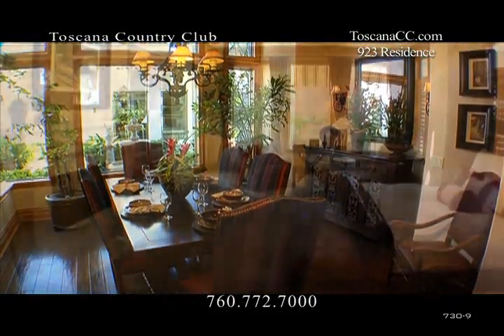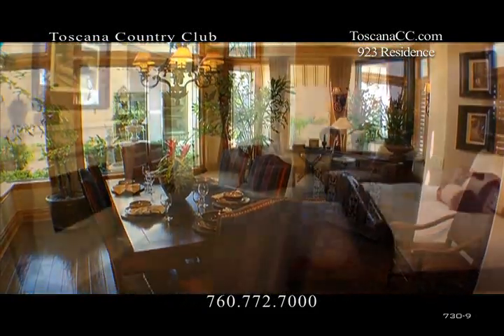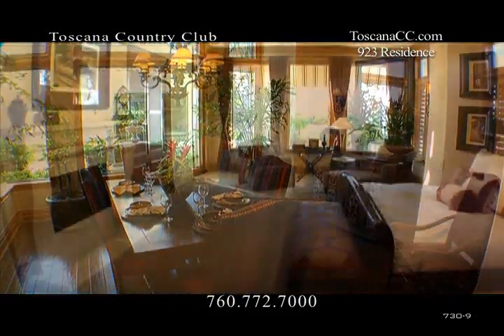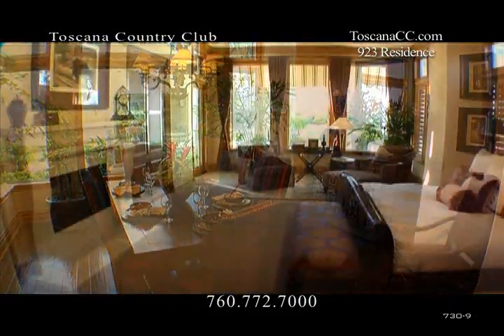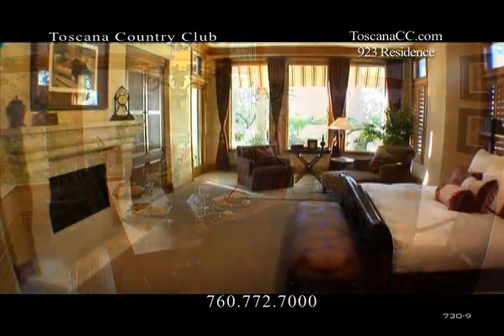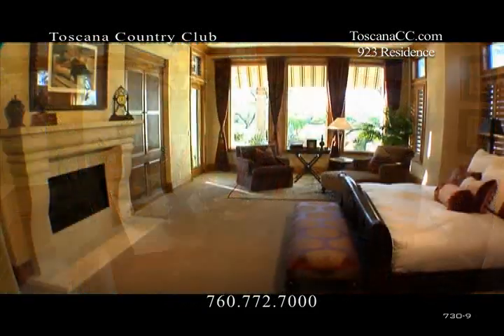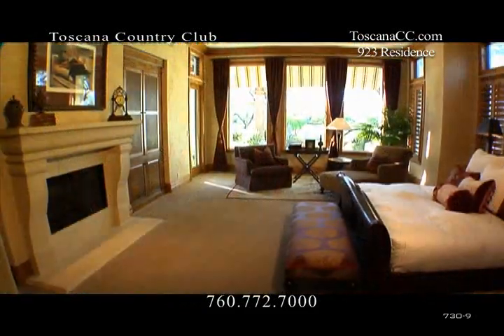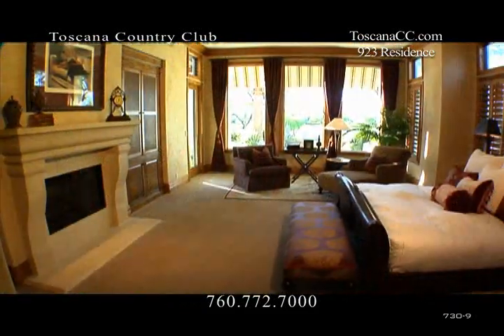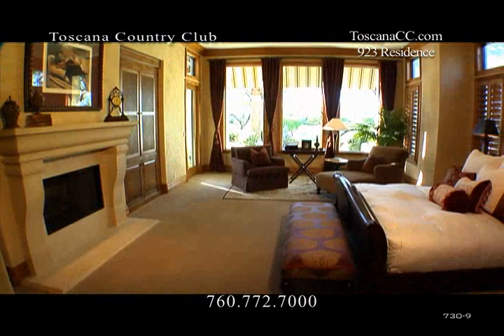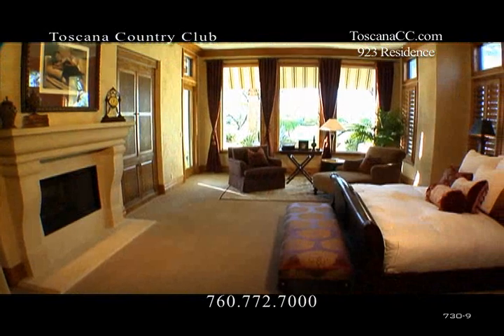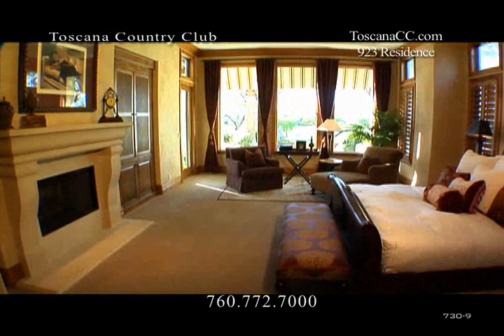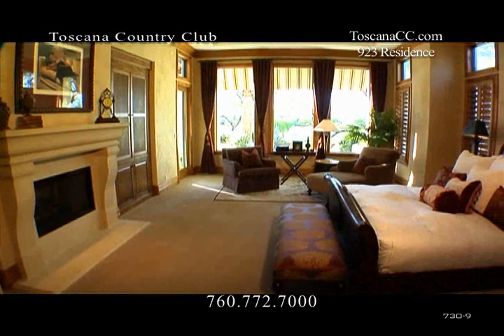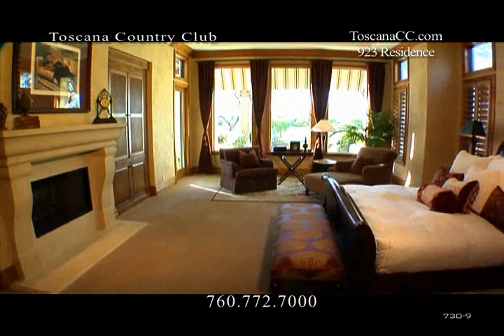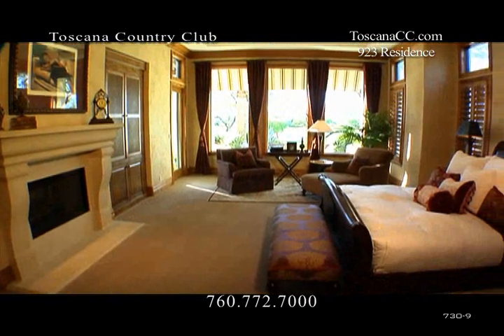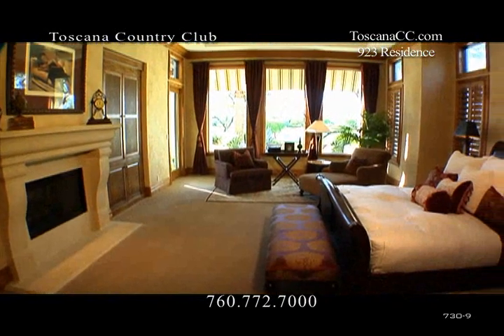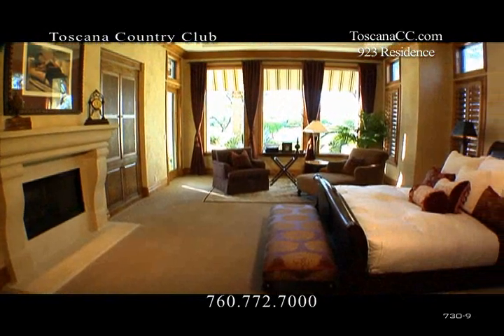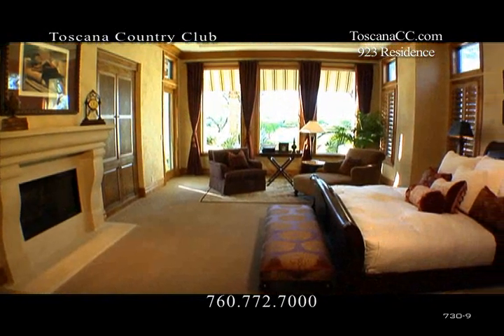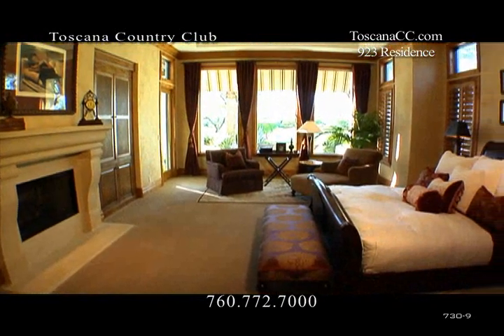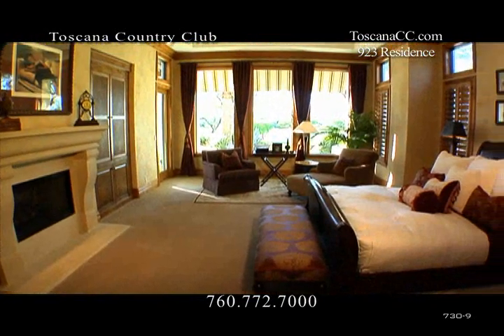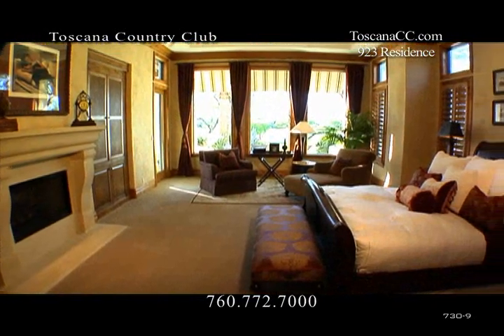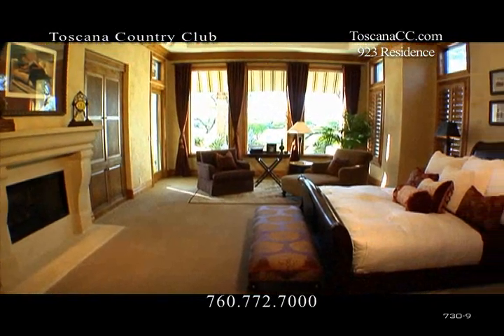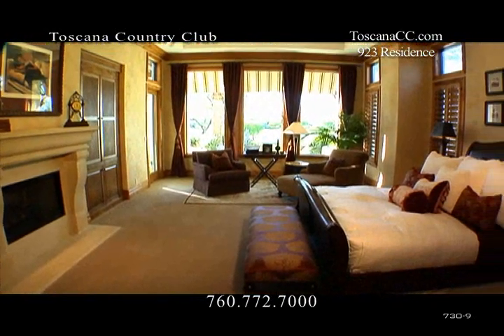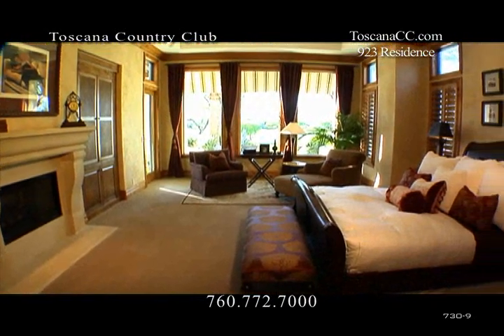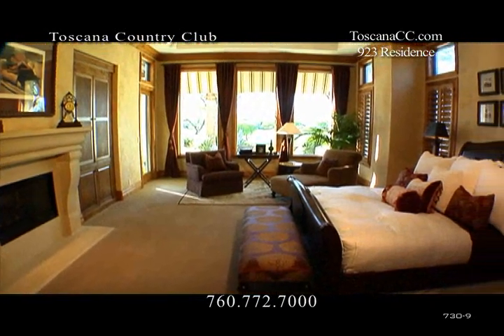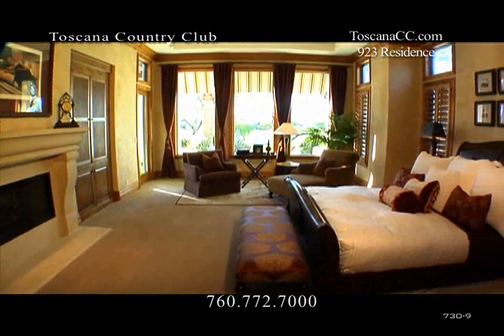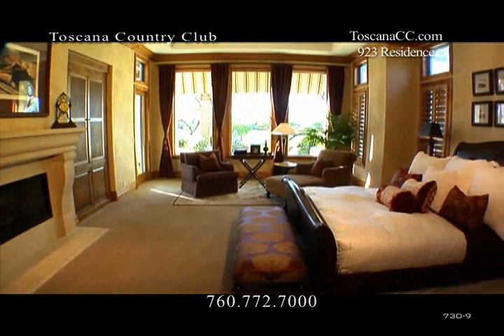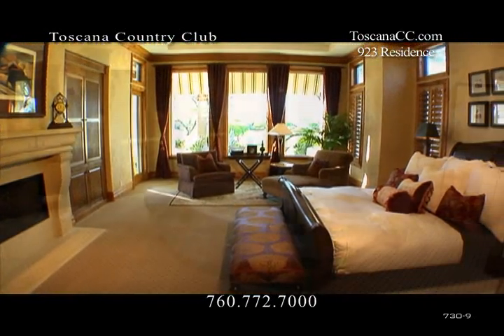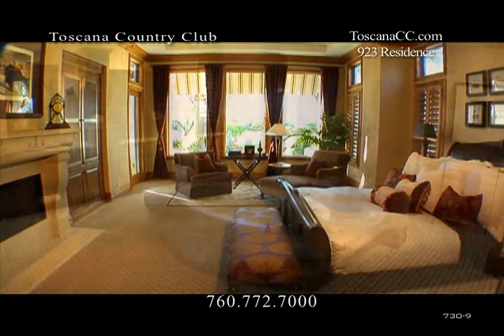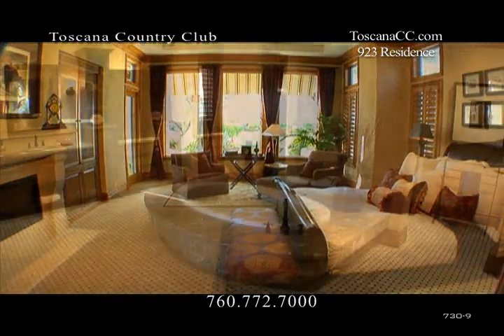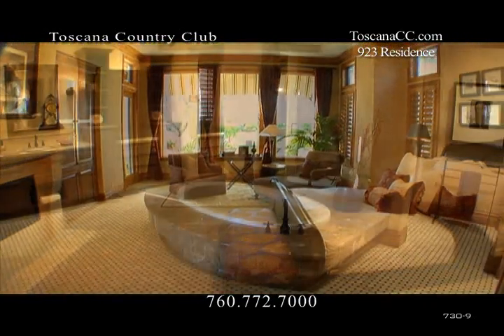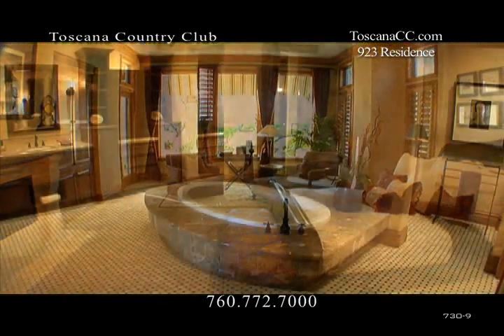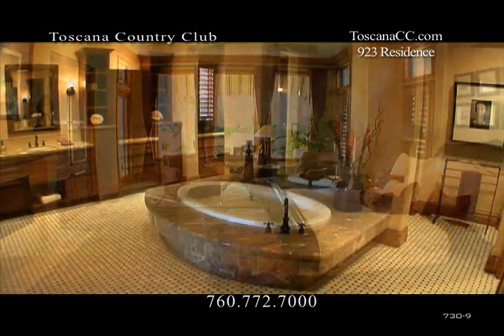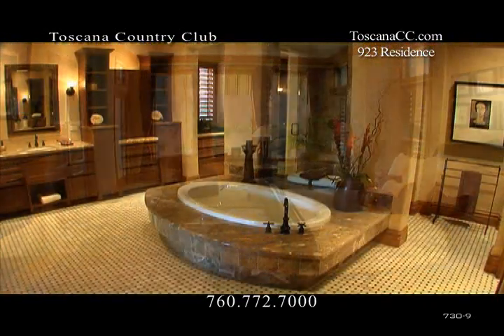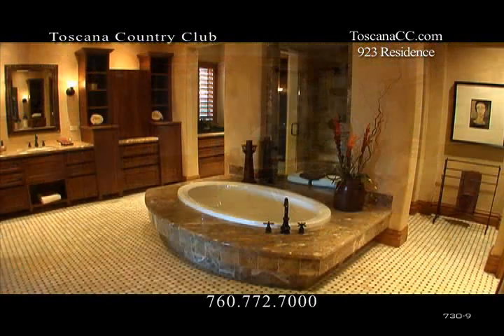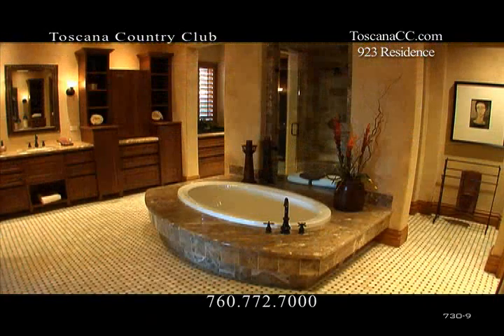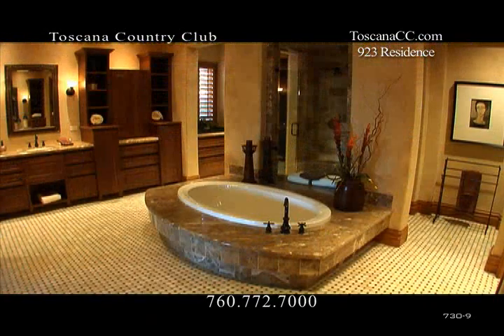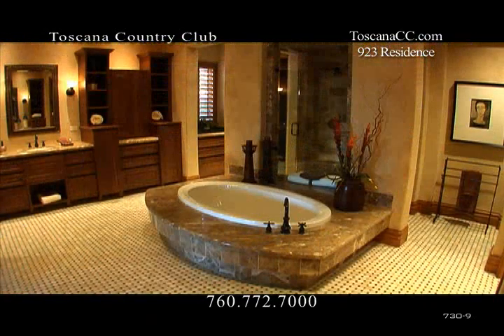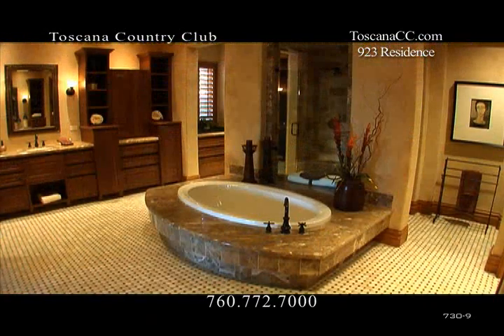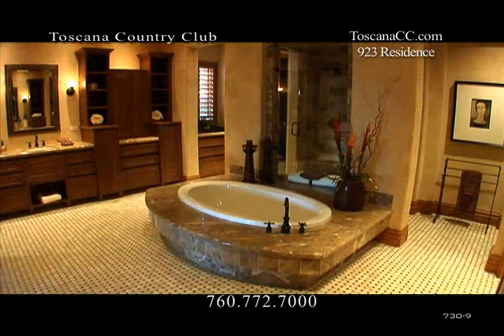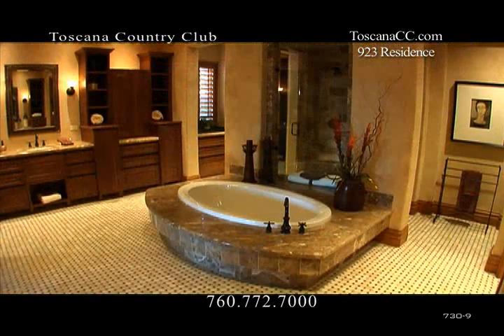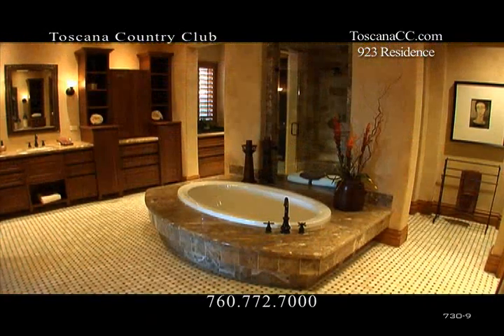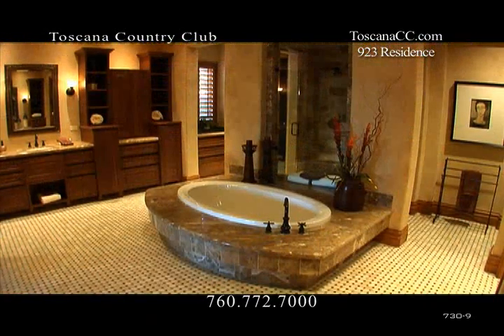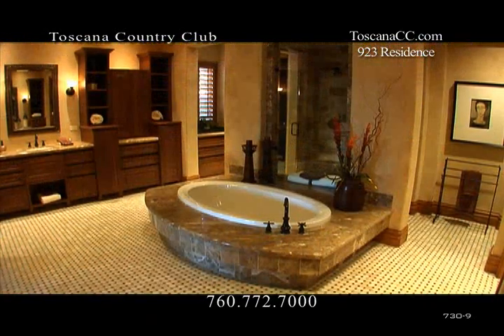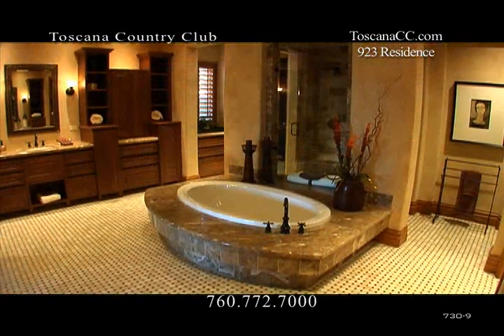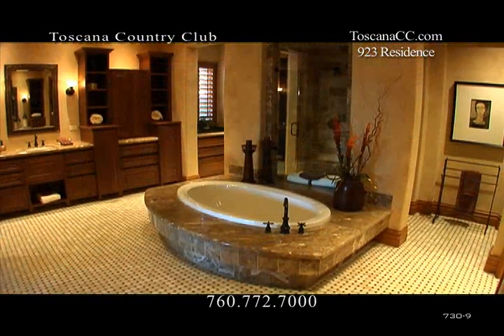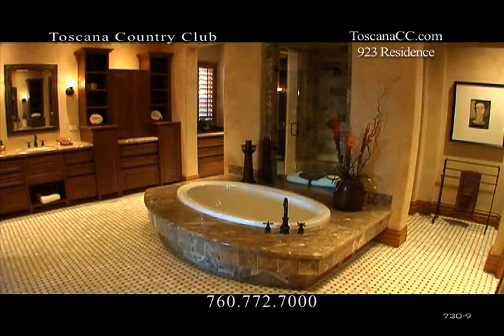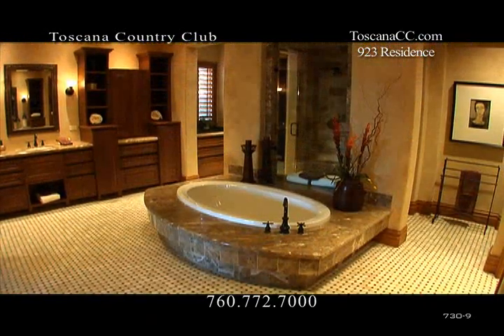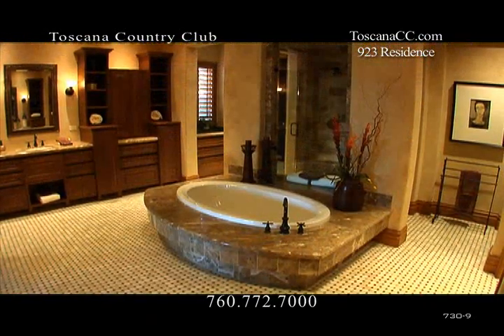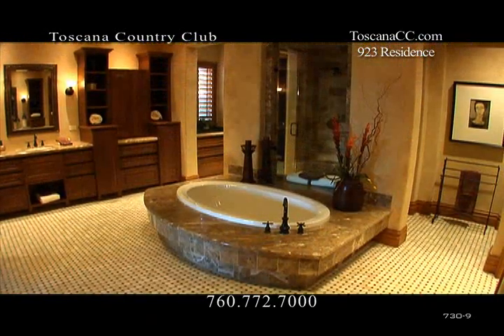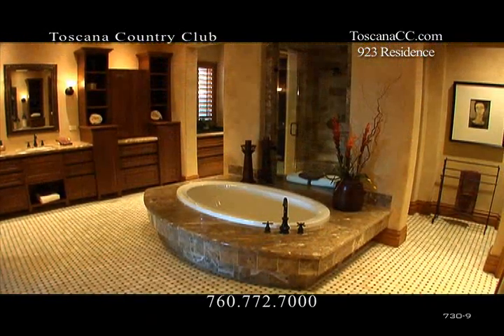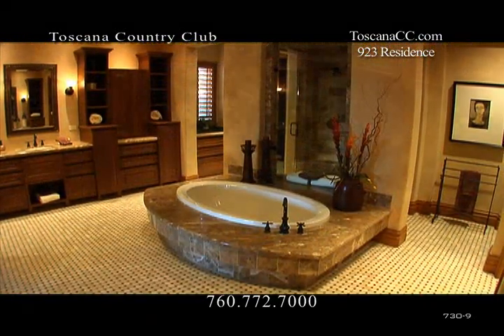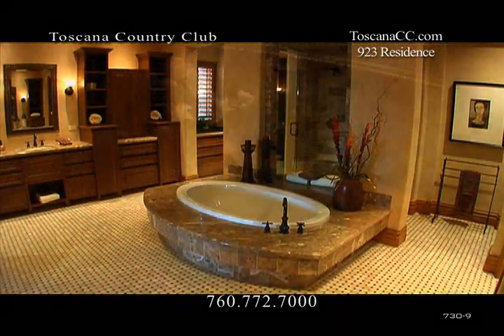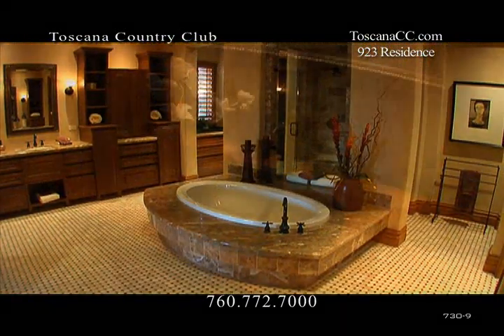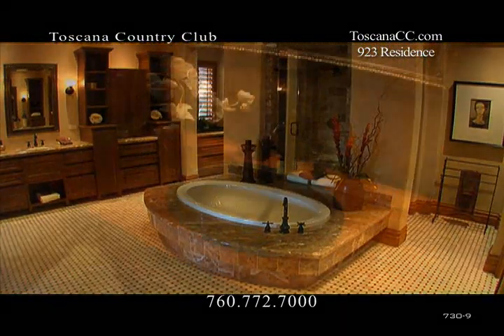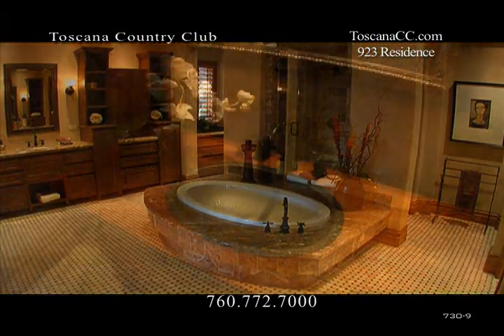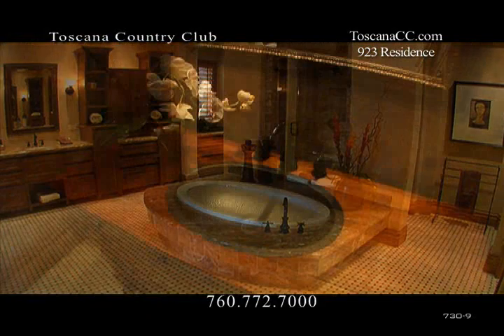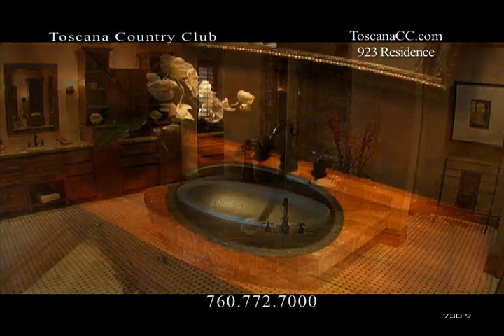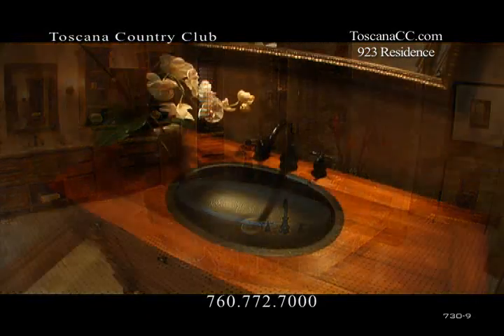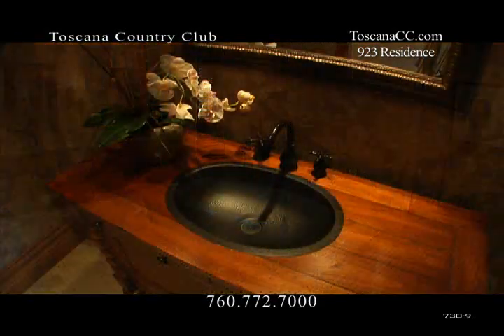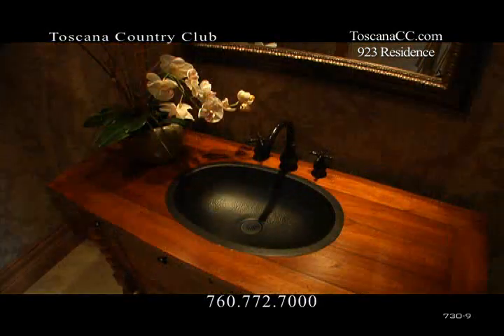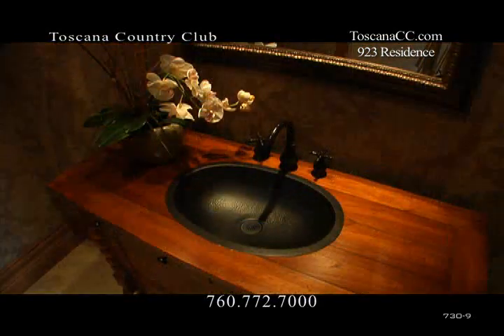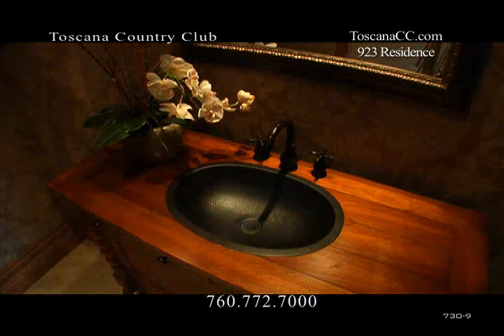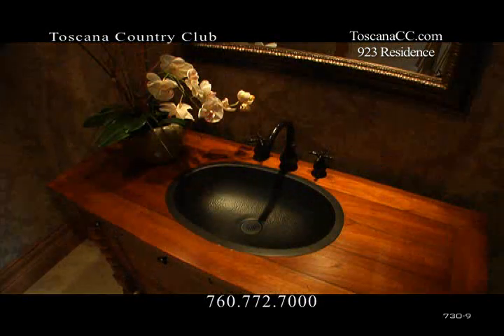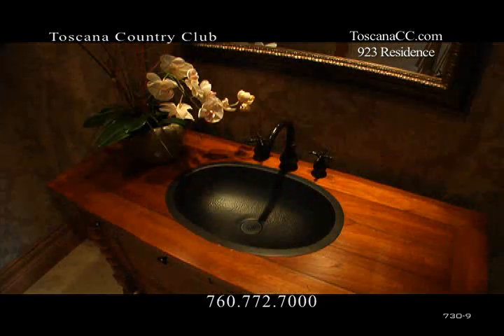The stunning master bedroom with dramatic windows leads us into an extraordinary master bath with a double walk-in shower and peninsula bathtub.